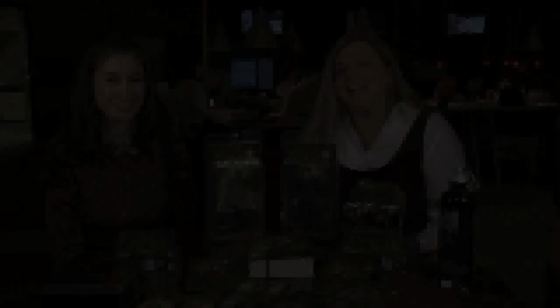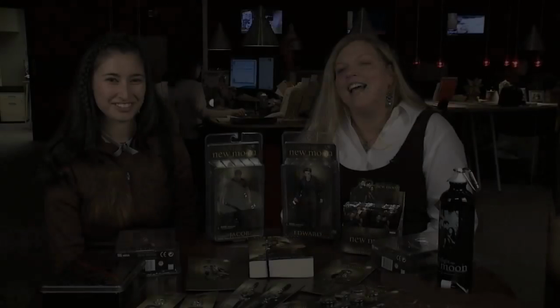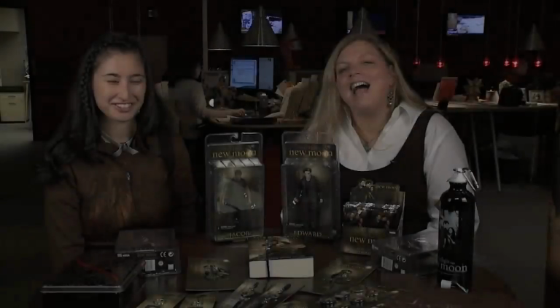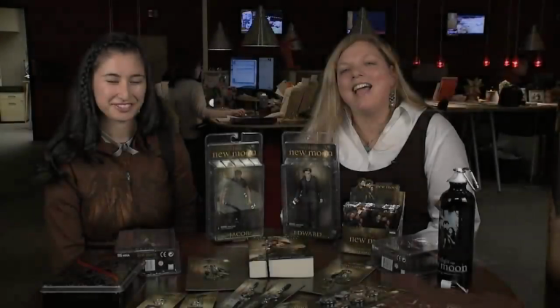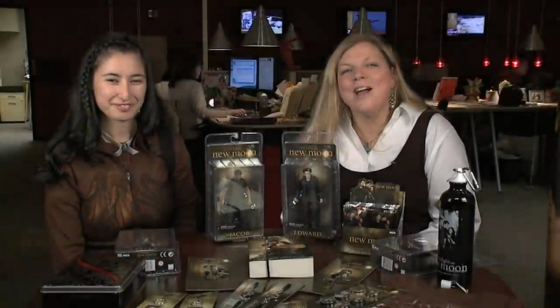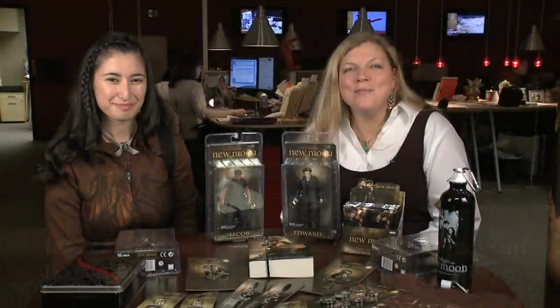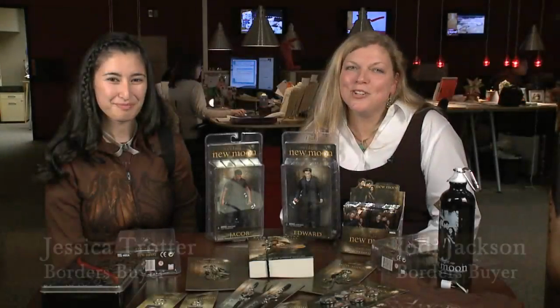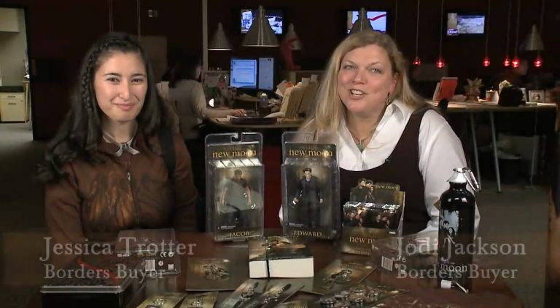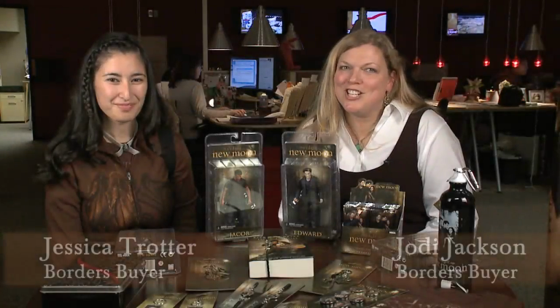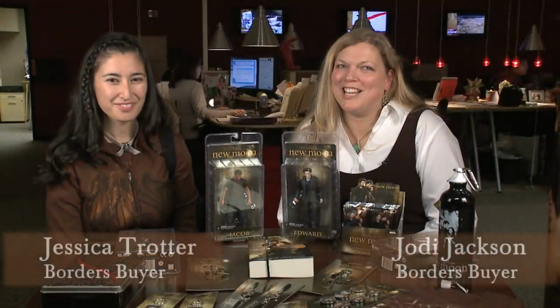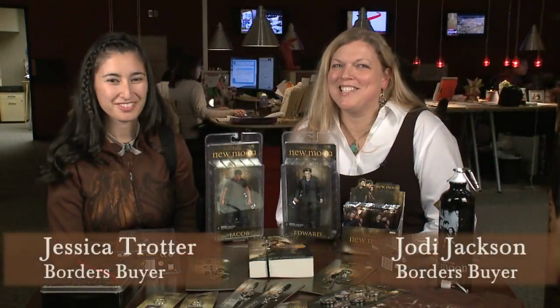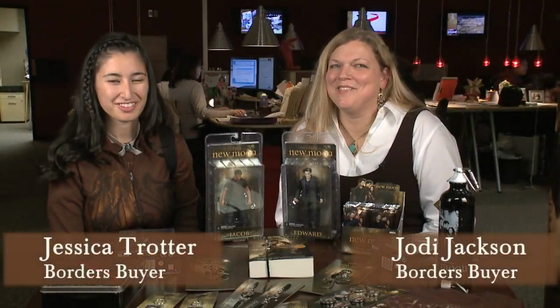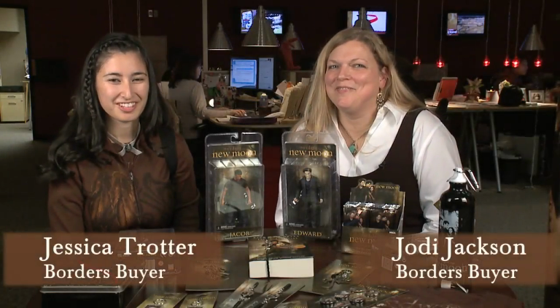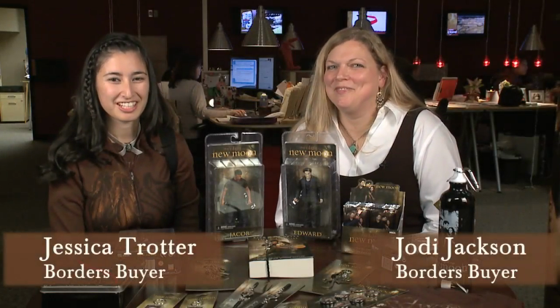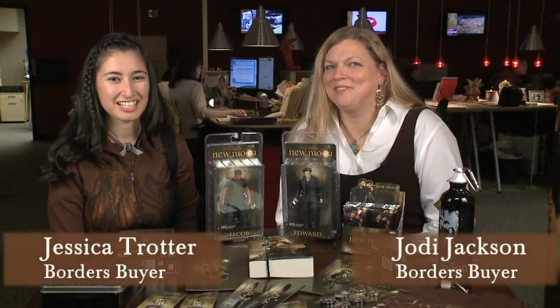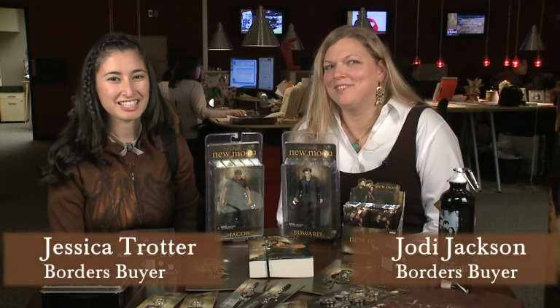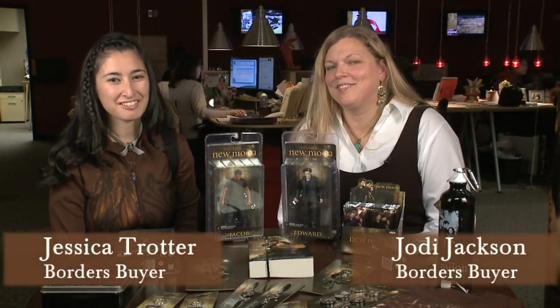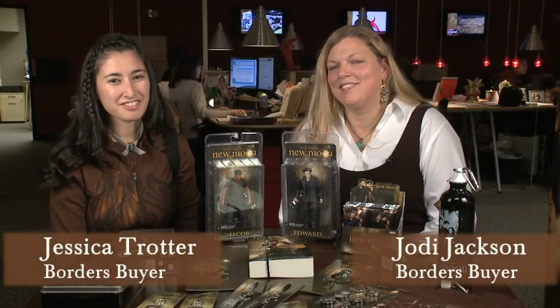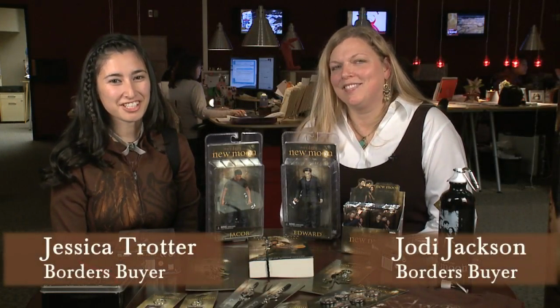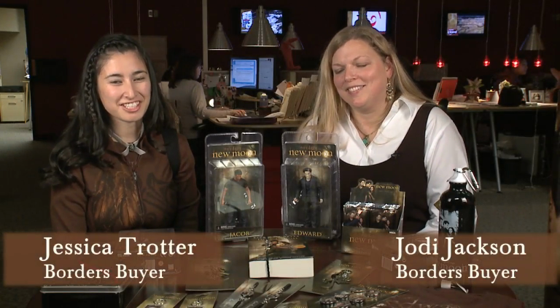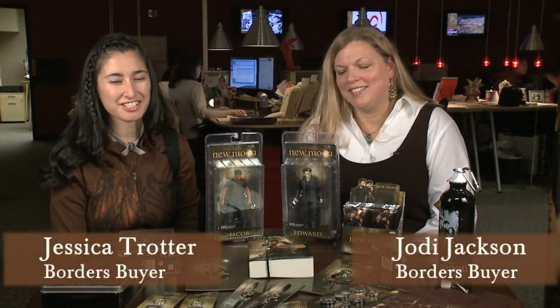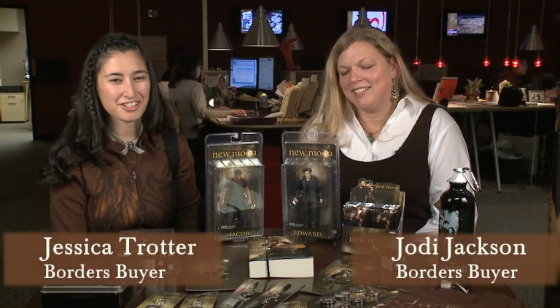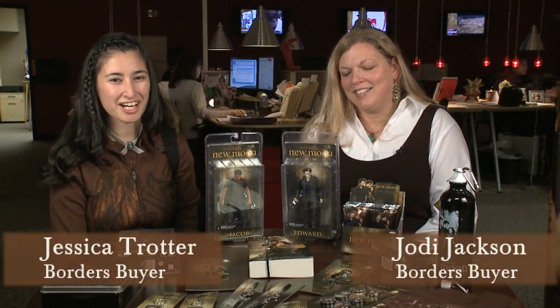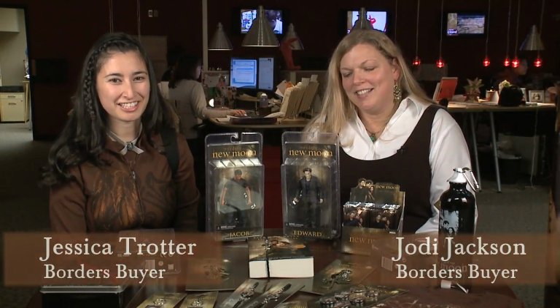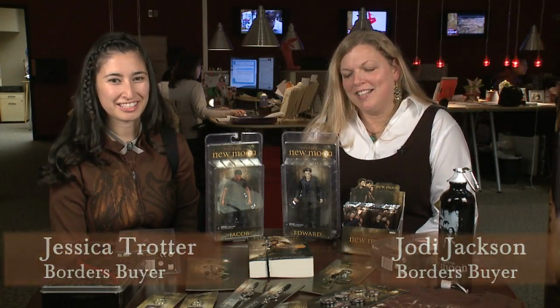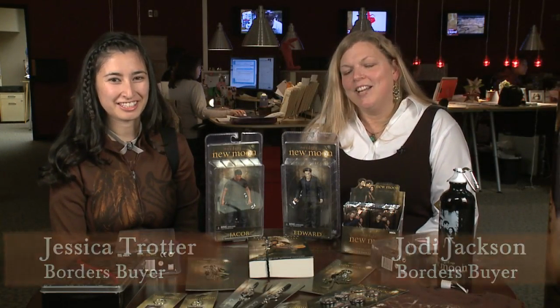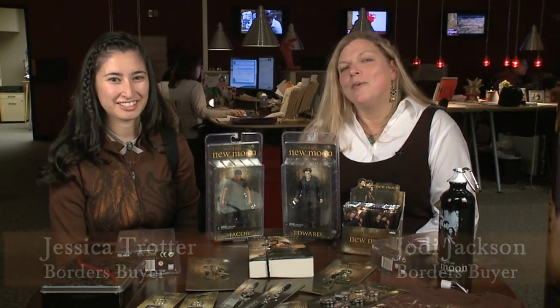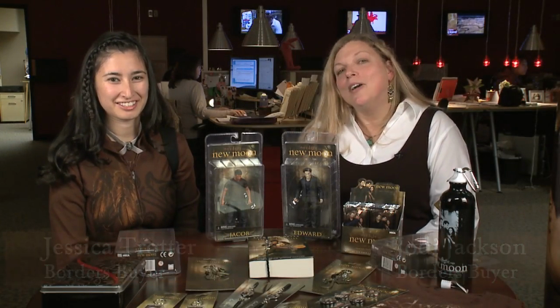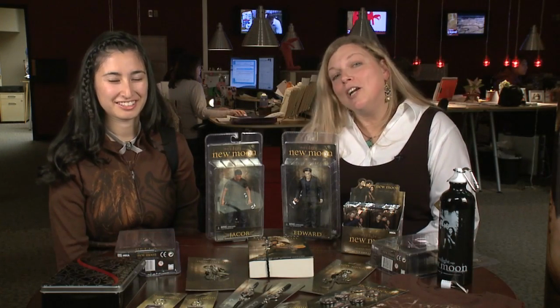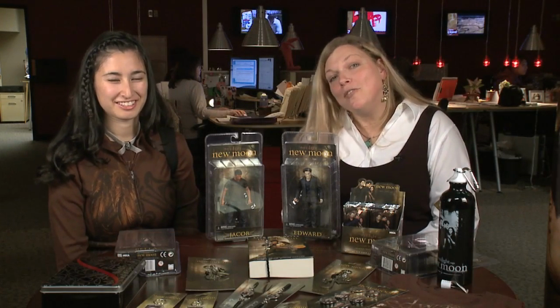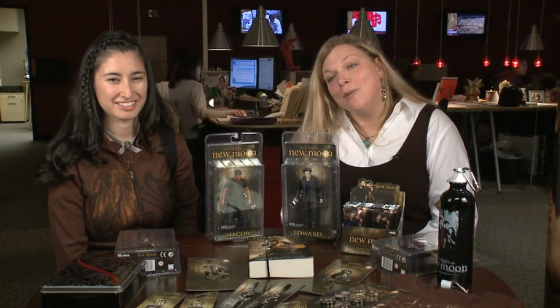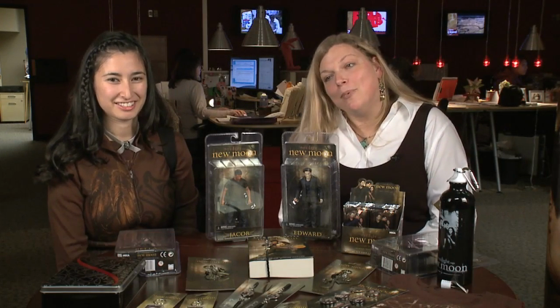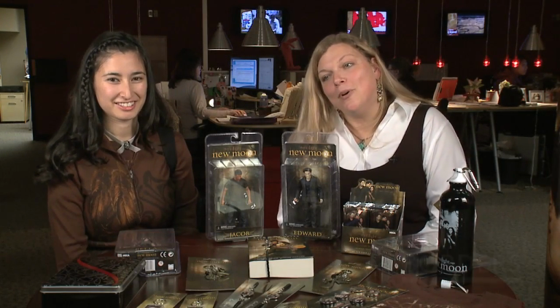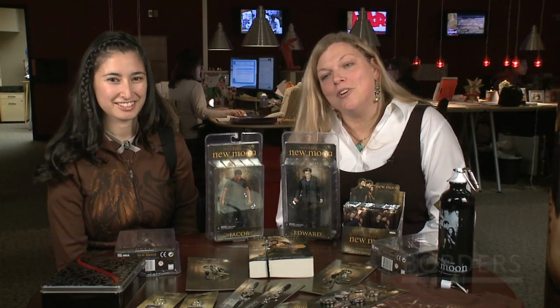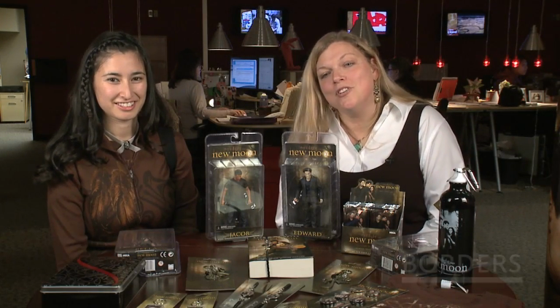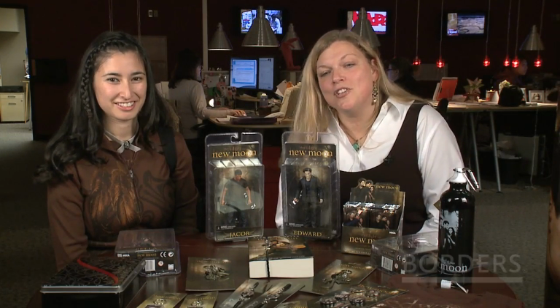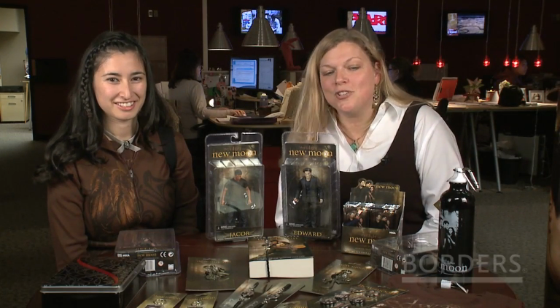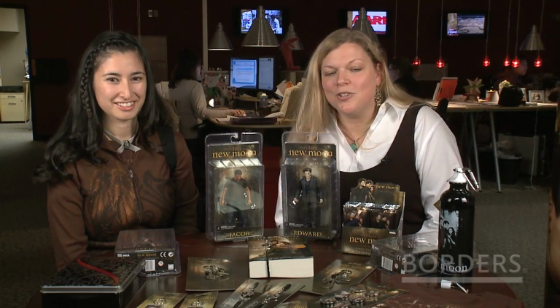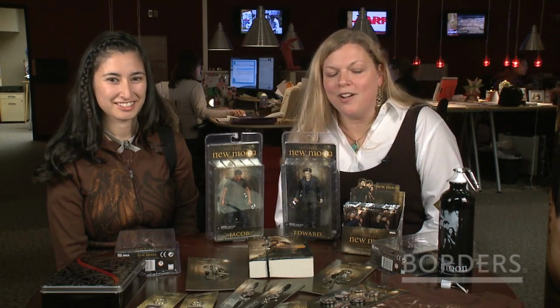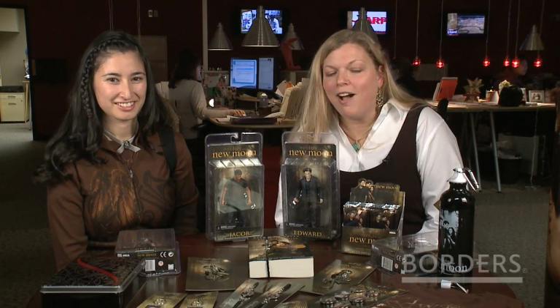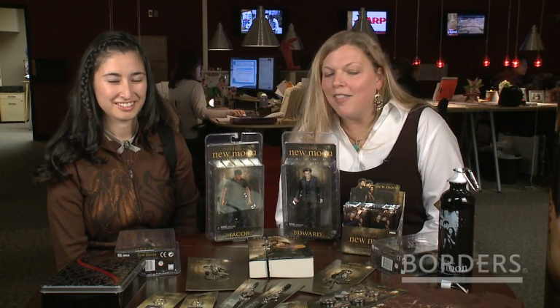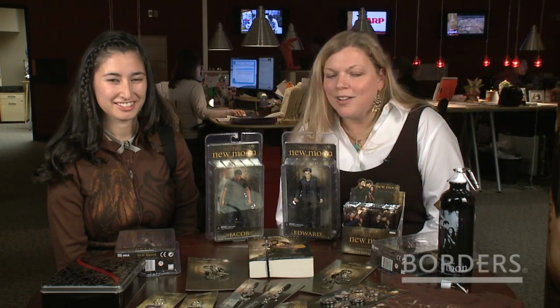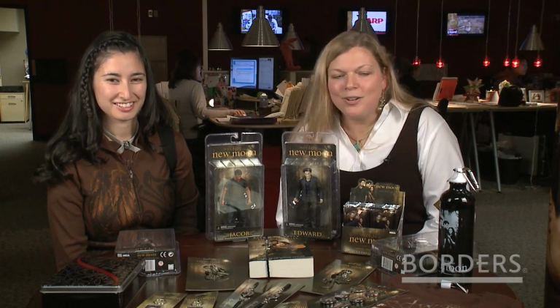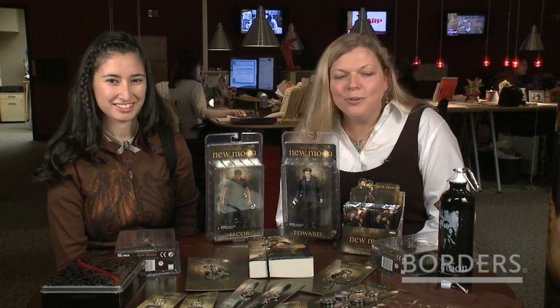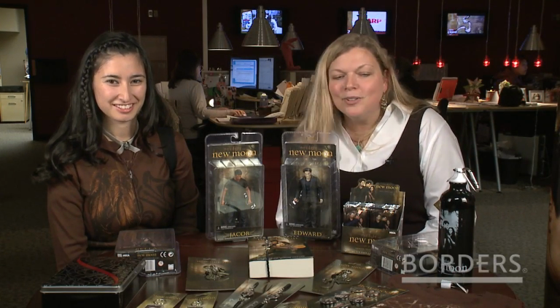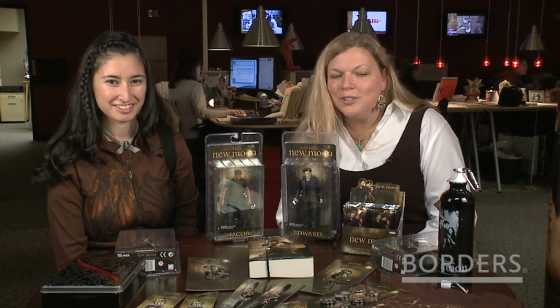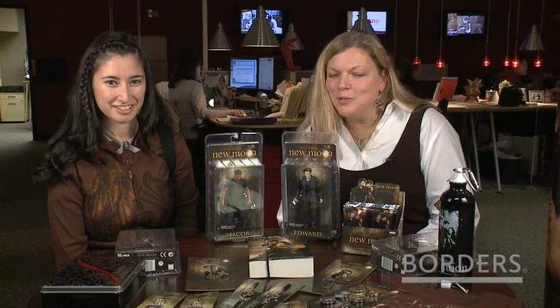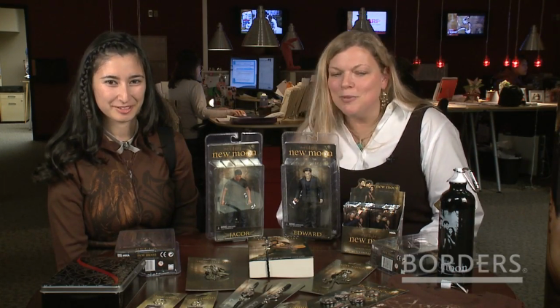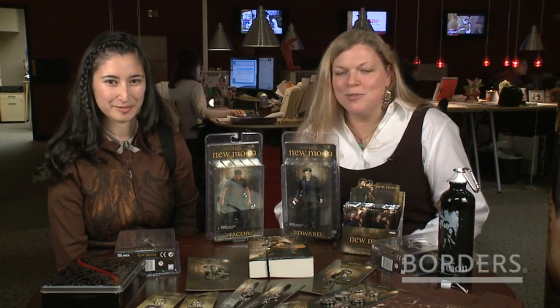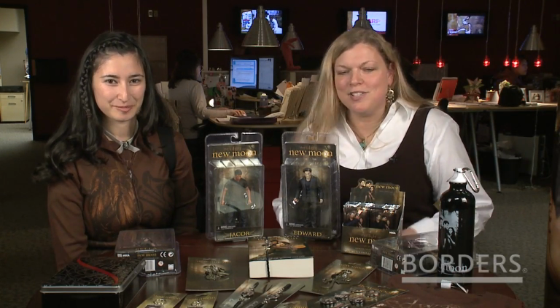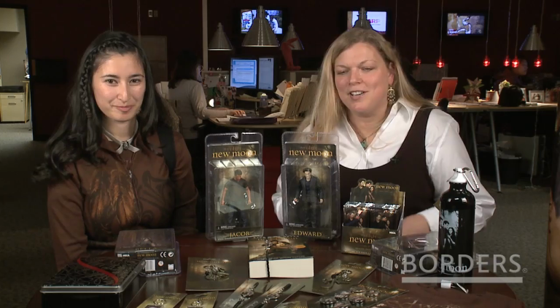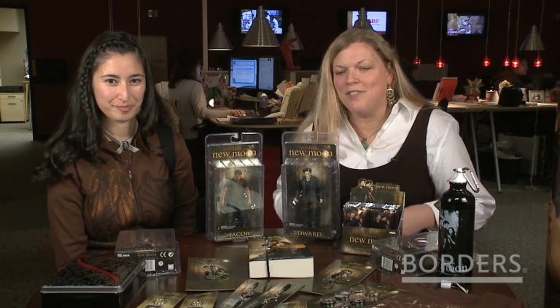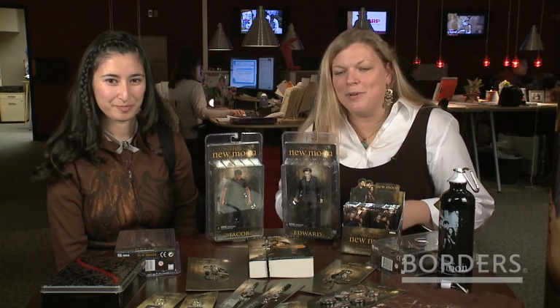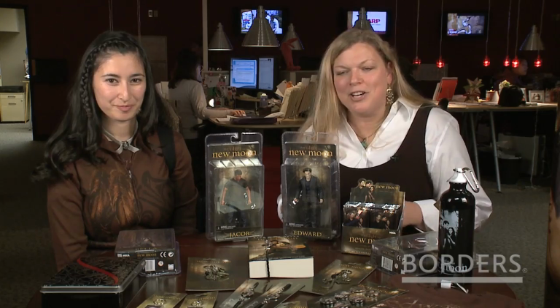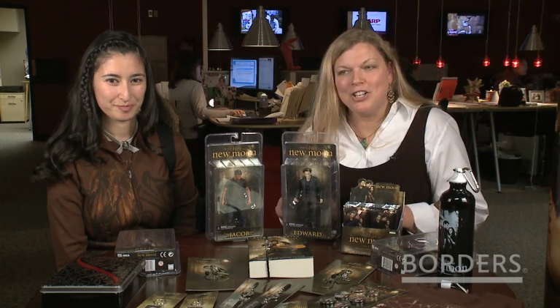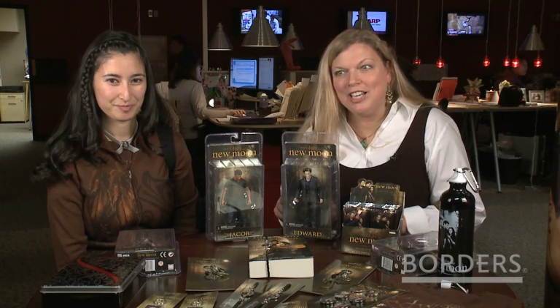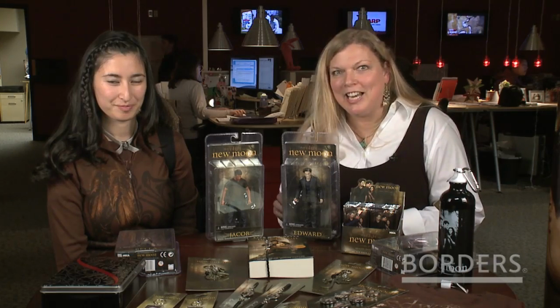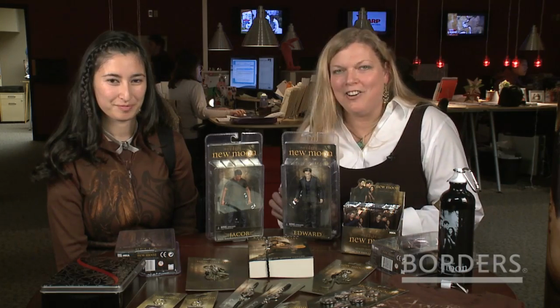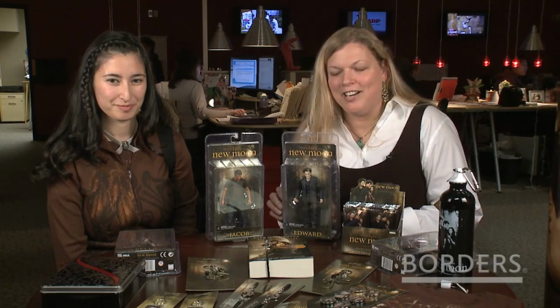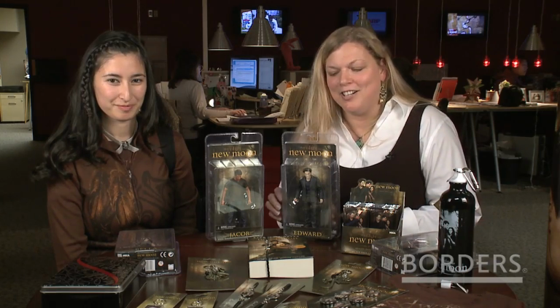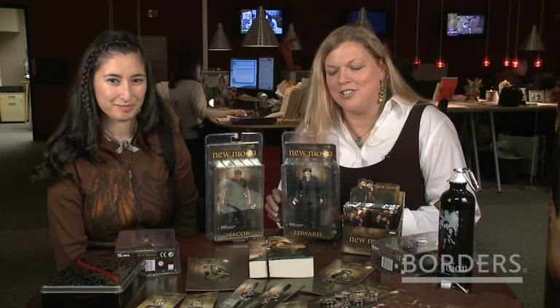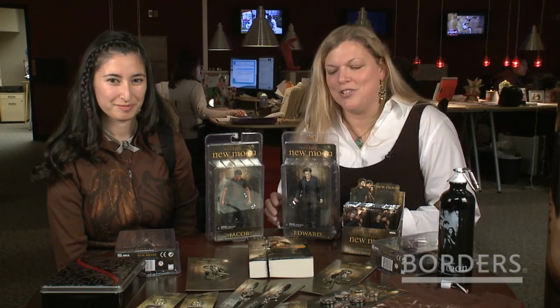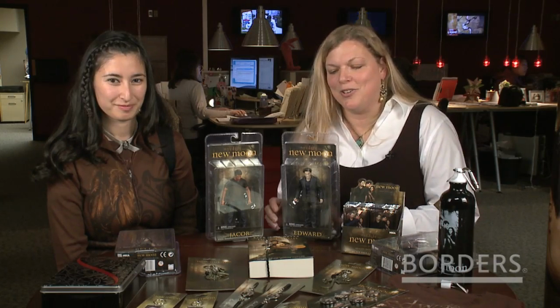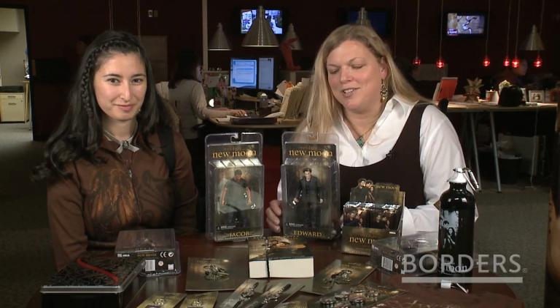Hi, I'm Jody Jackson. And I'm Jessica Trotter. We're here from Borders to show you all the cool New Moon stuff that we currently carry in our stores.